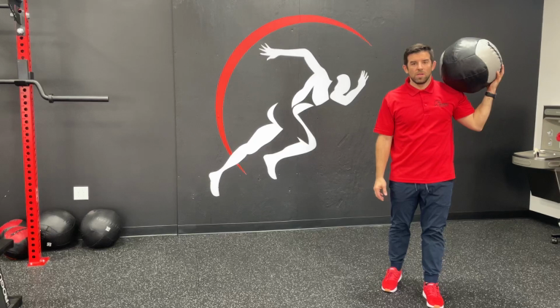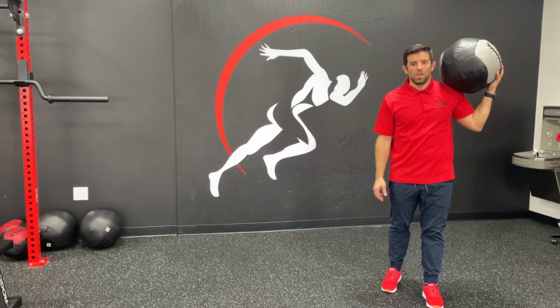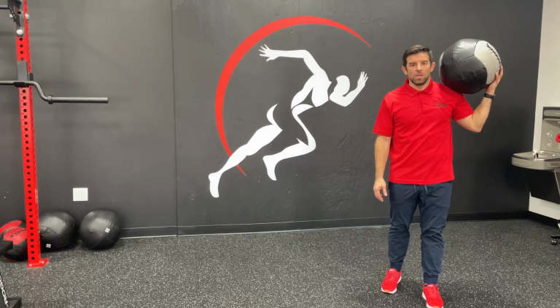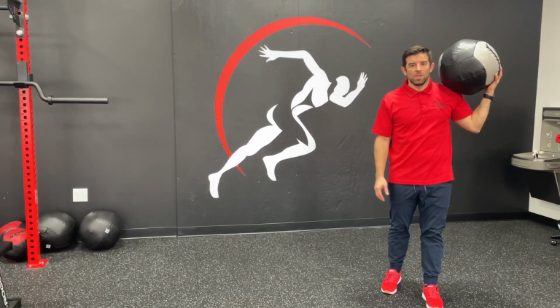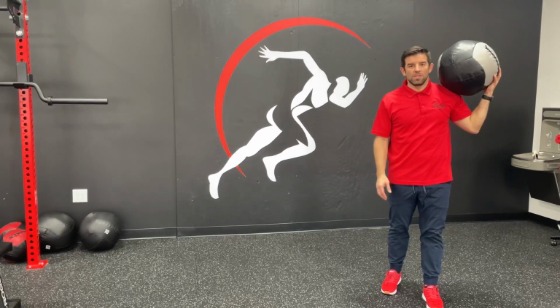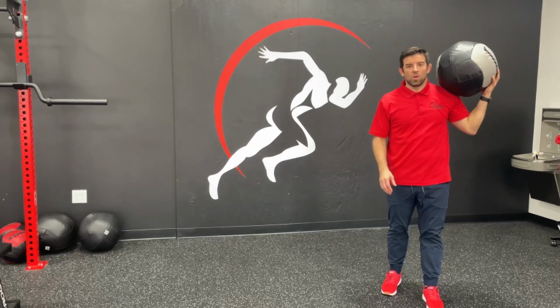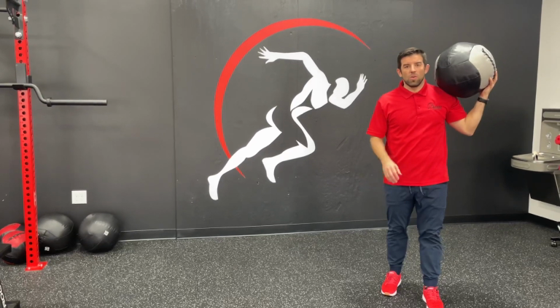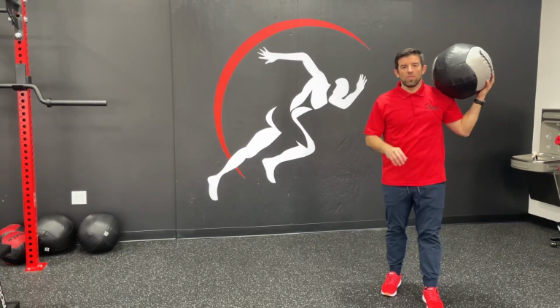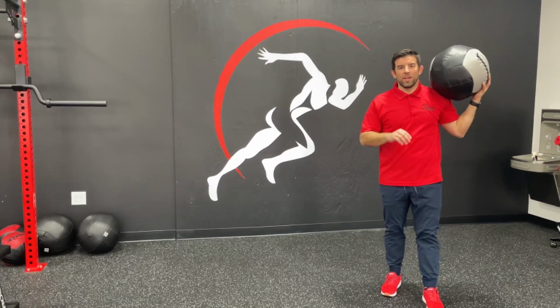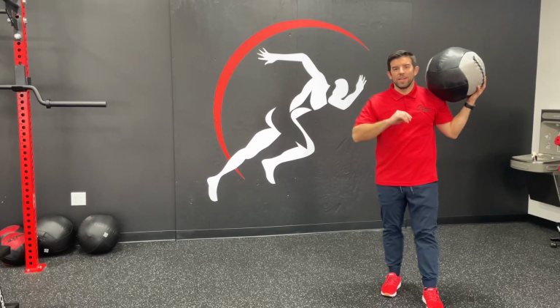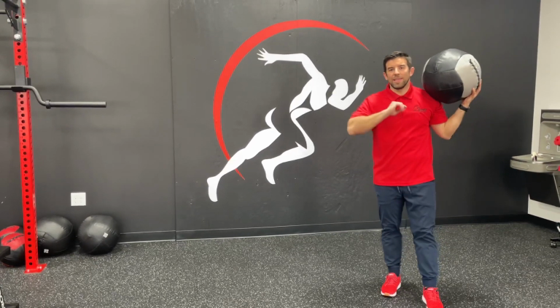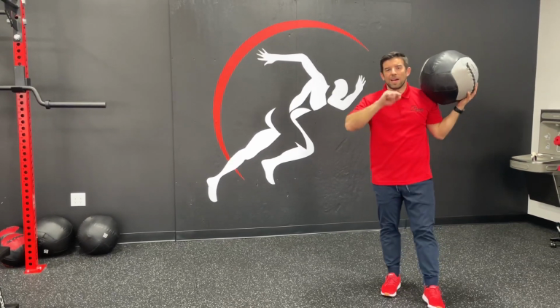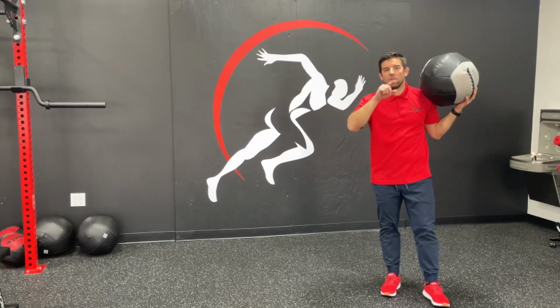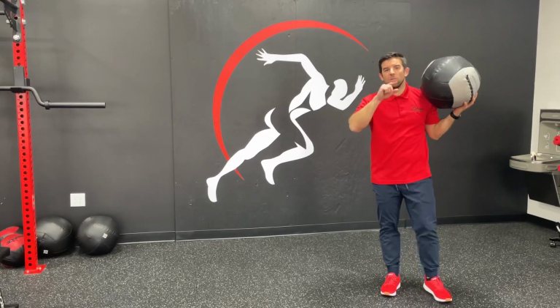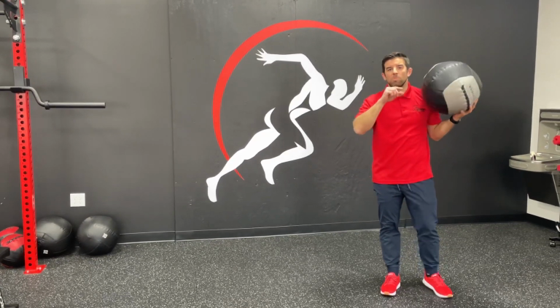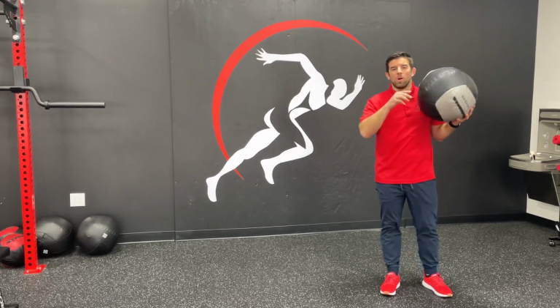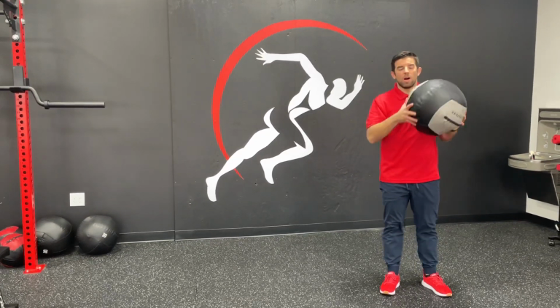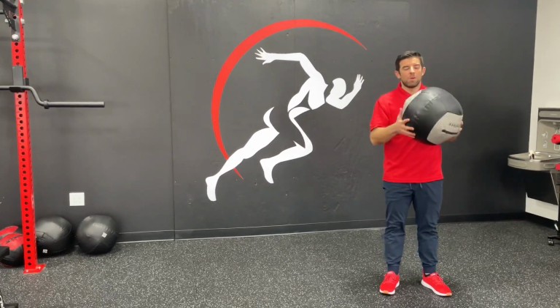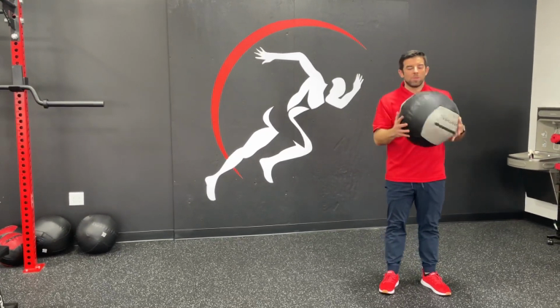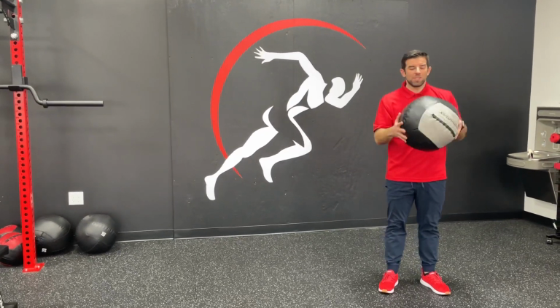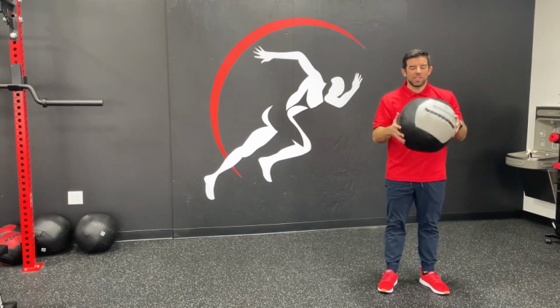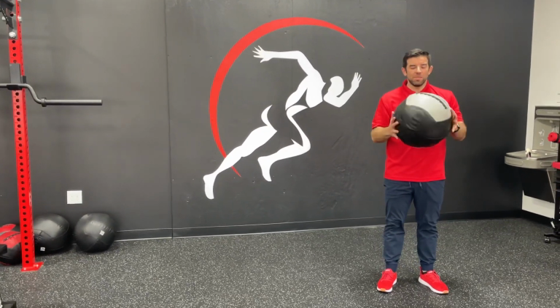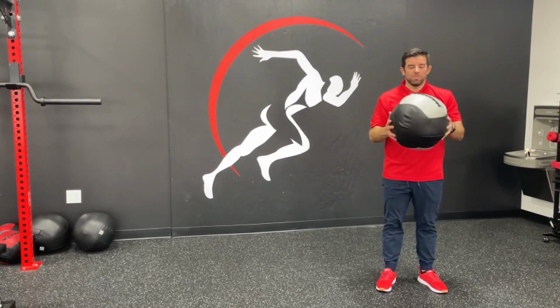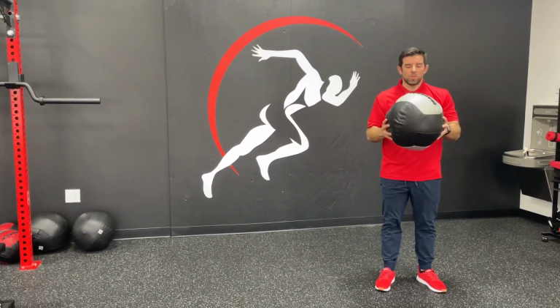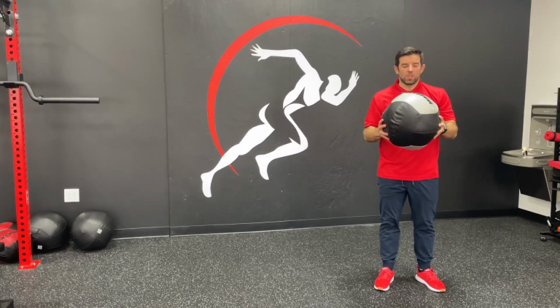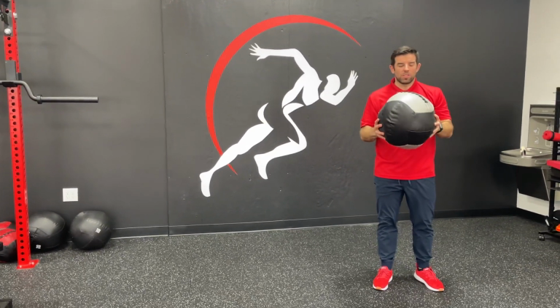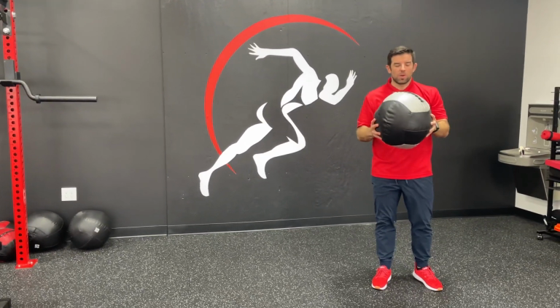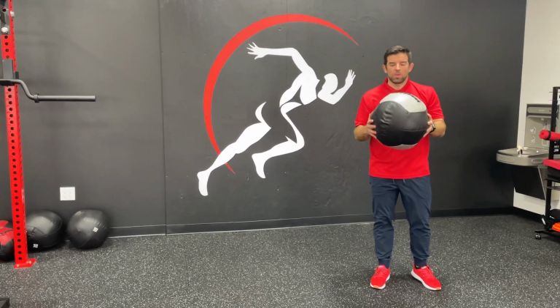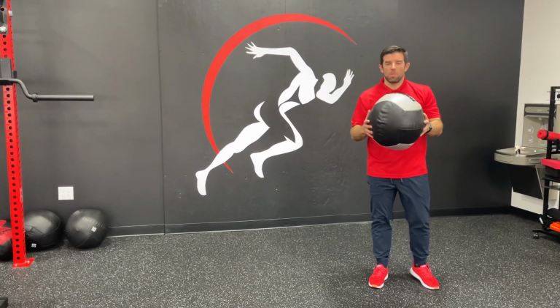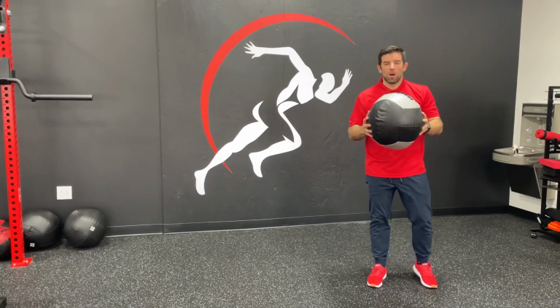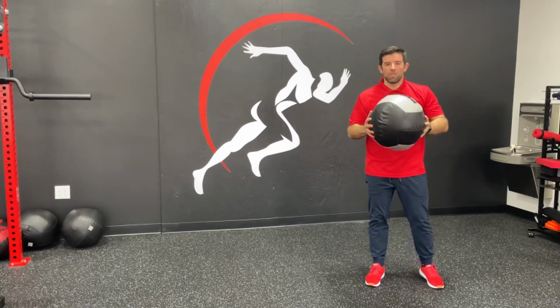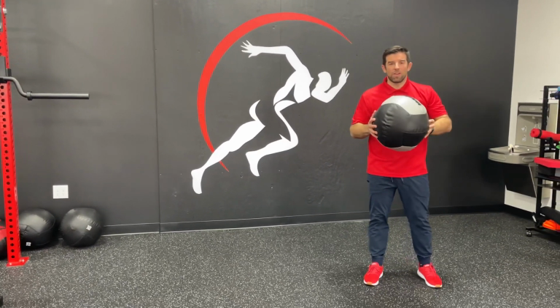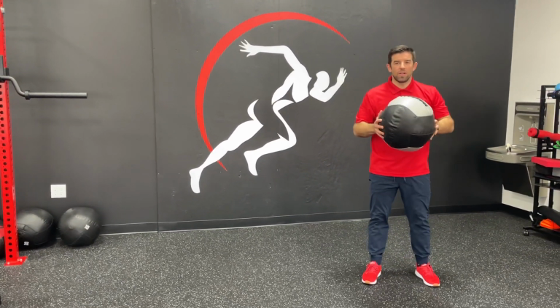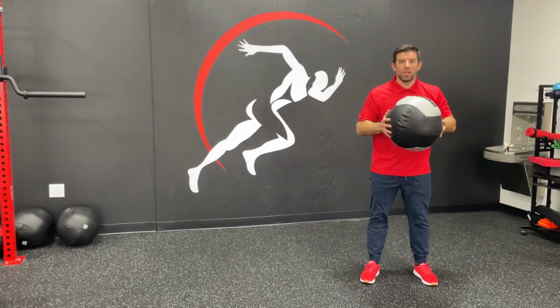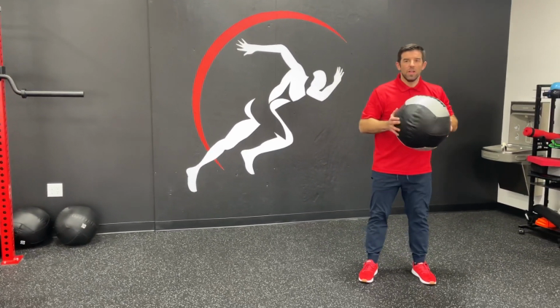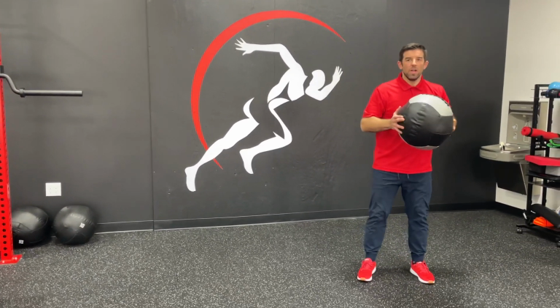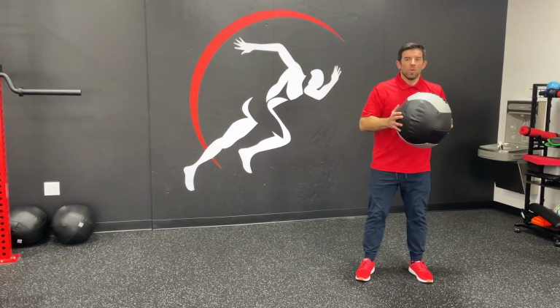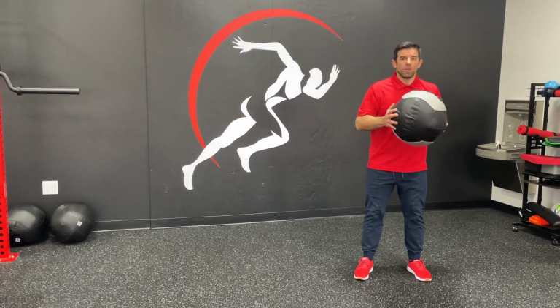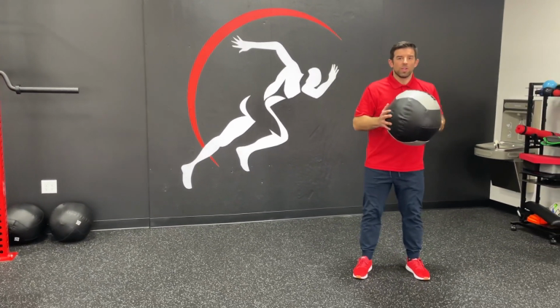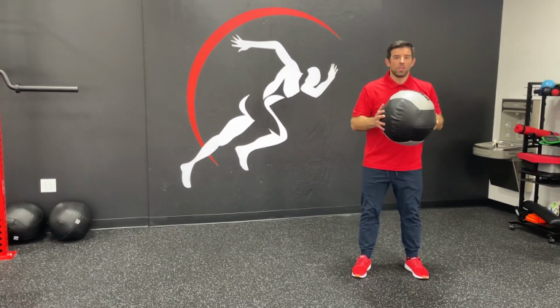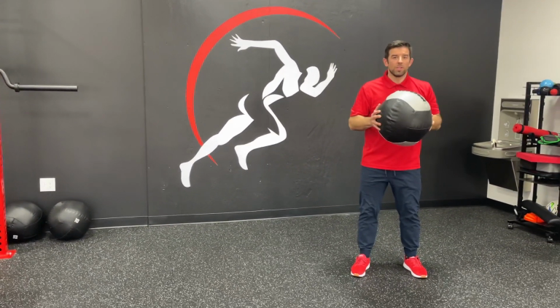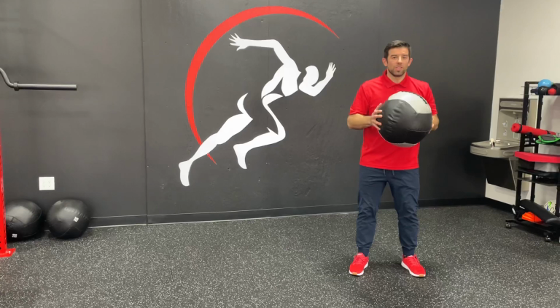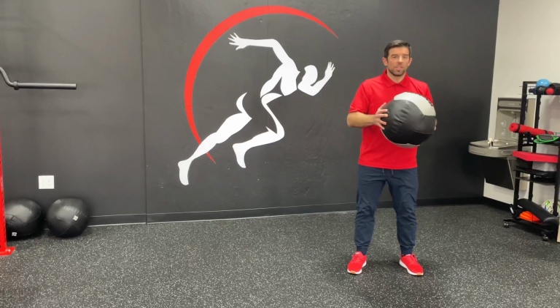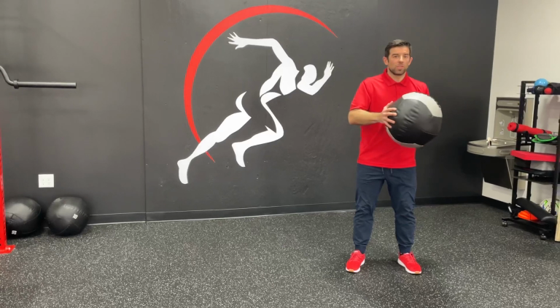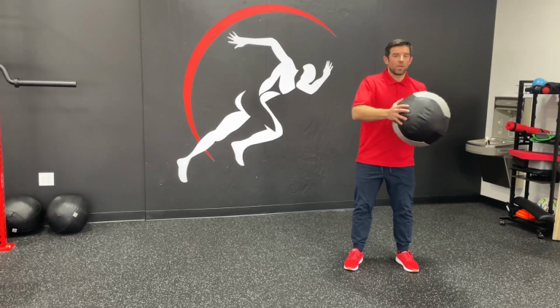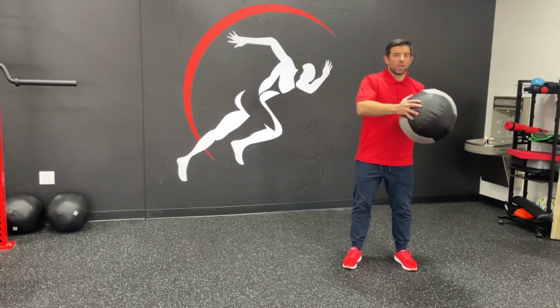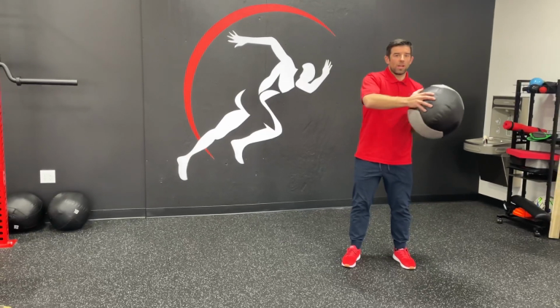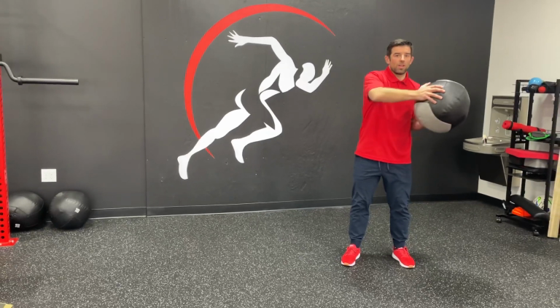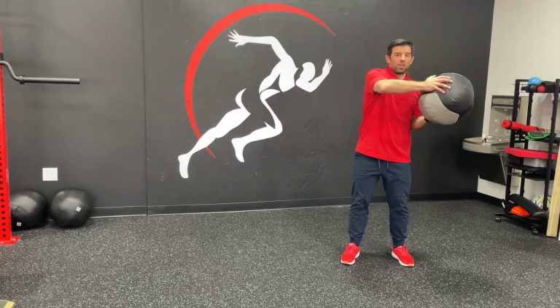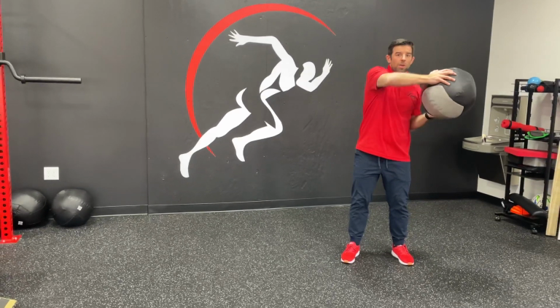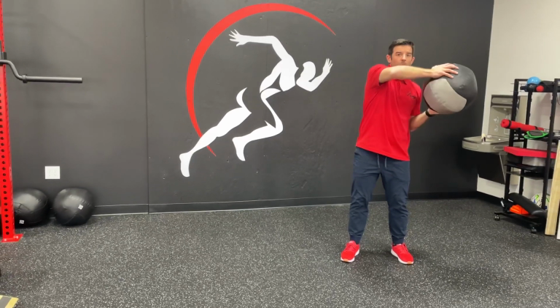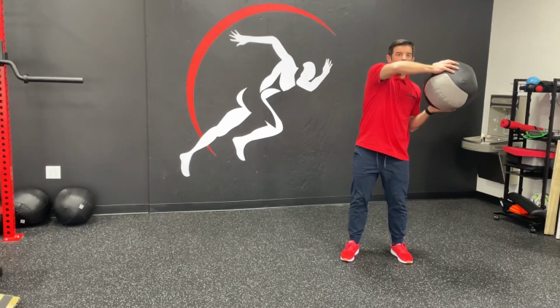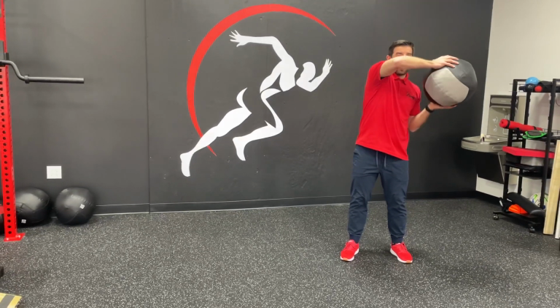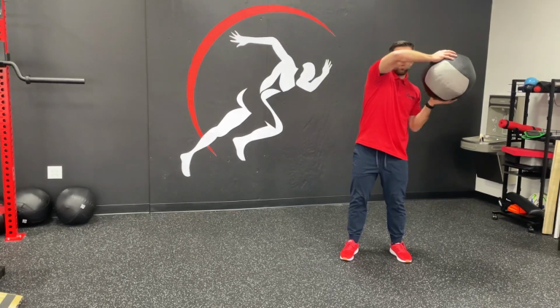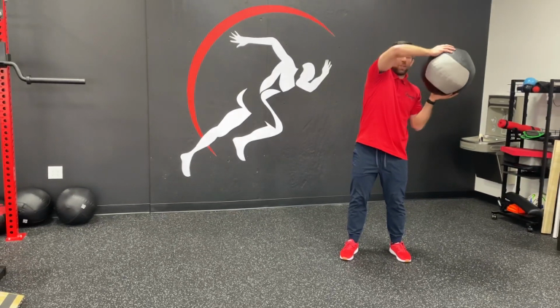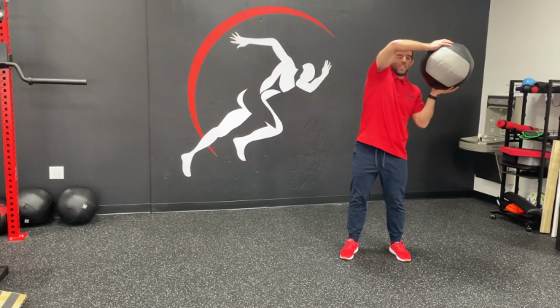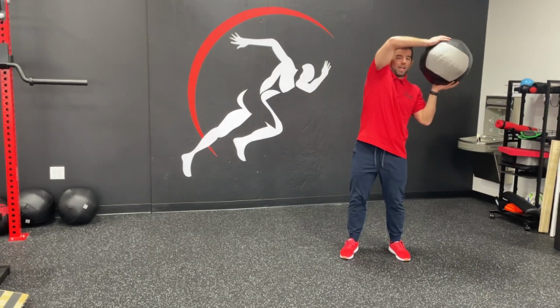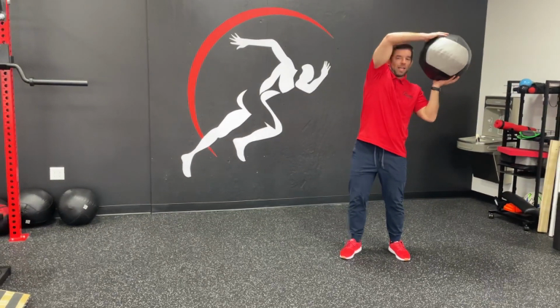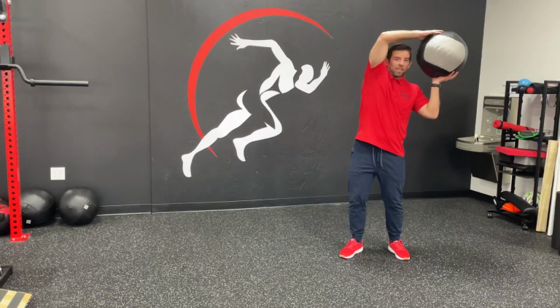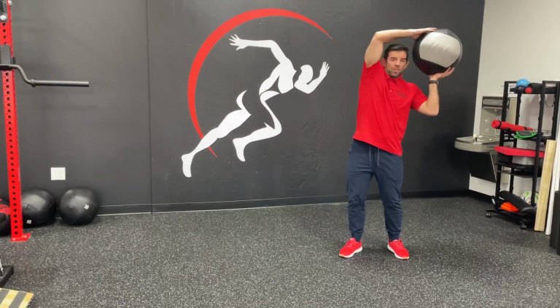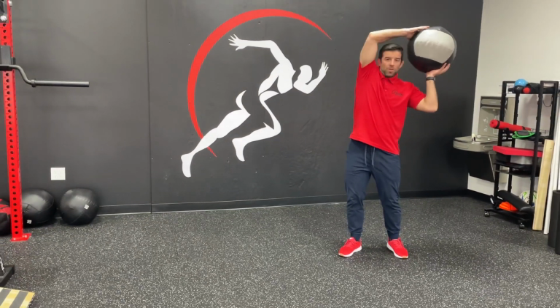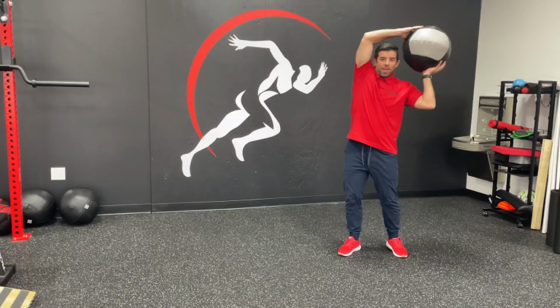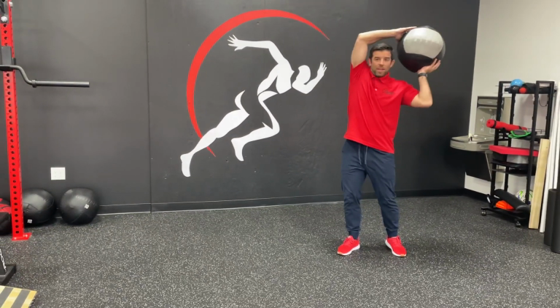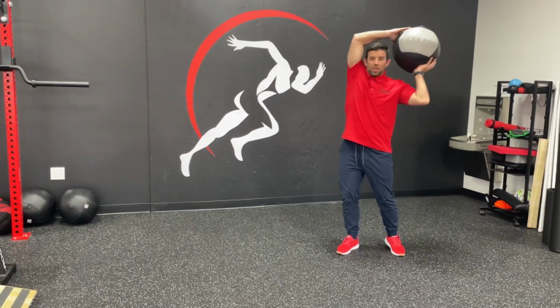This is an overhead lateral med ball slam. We're going to start with the ball in front. What you're going to do is swing it and come around one side like you're doing a halo.